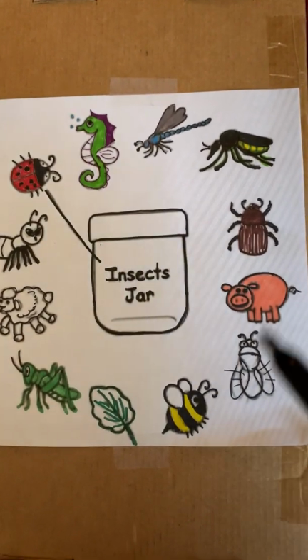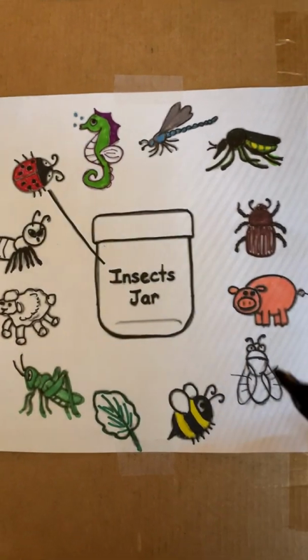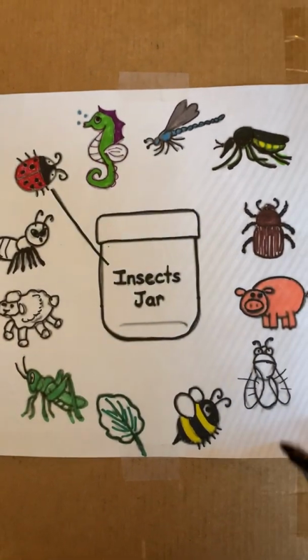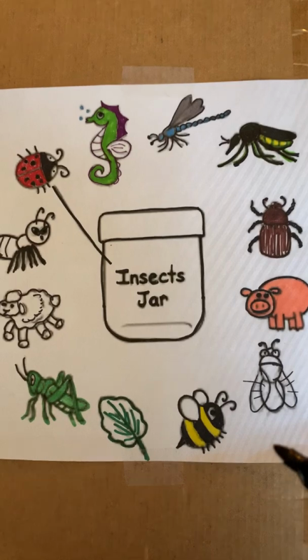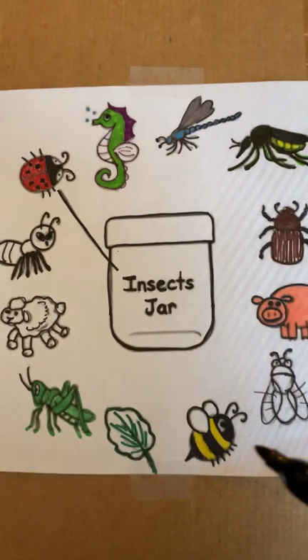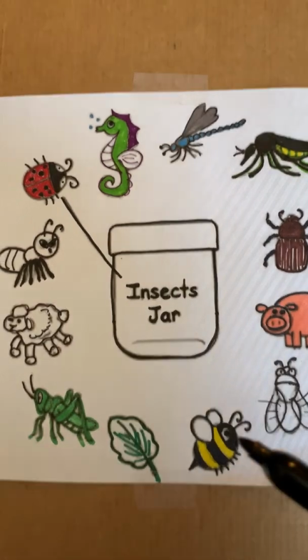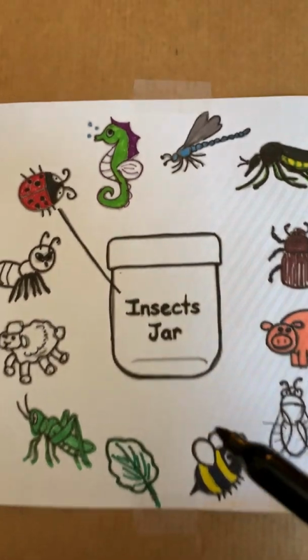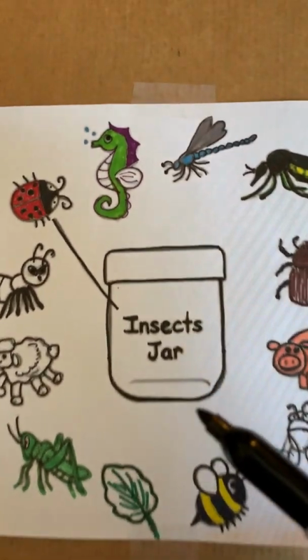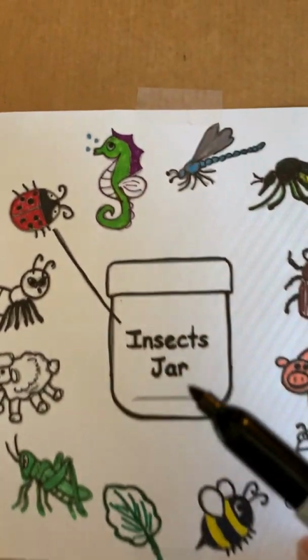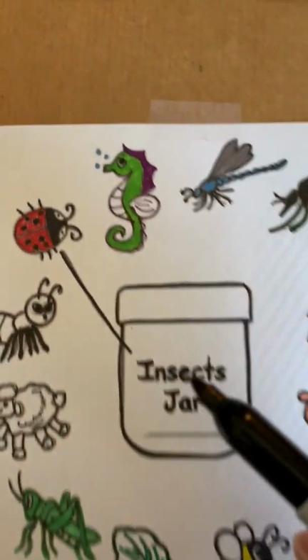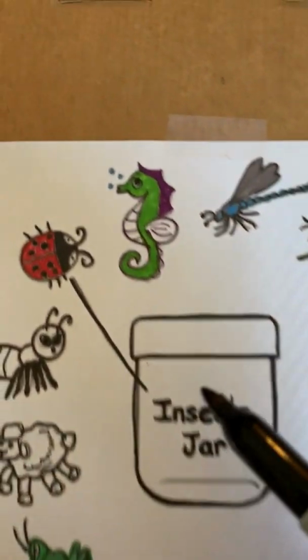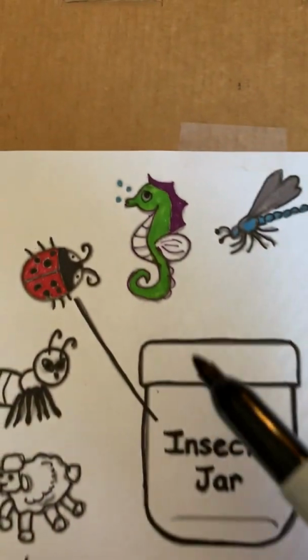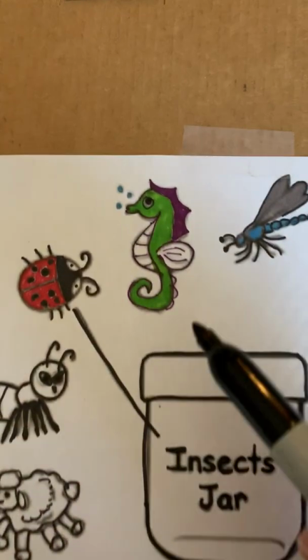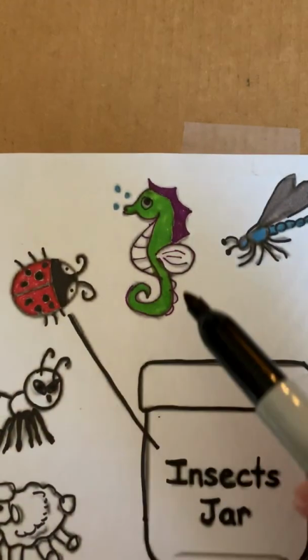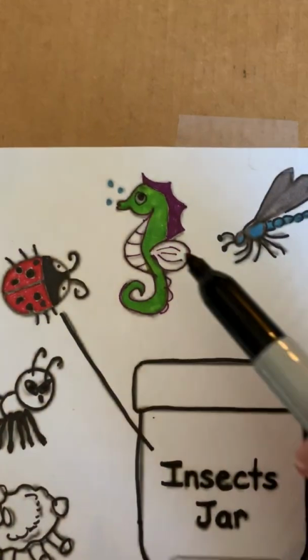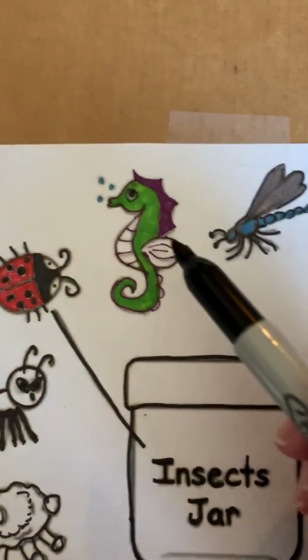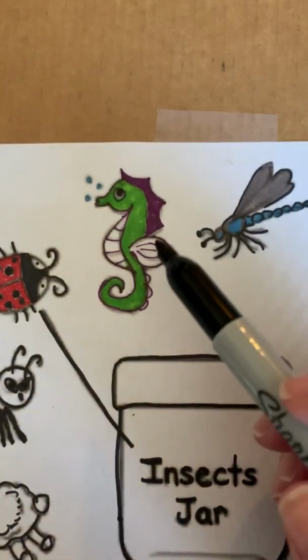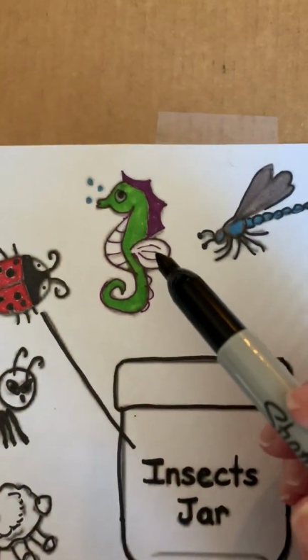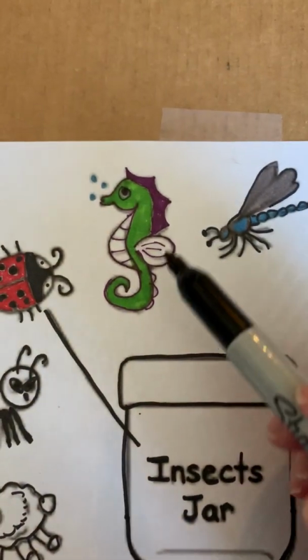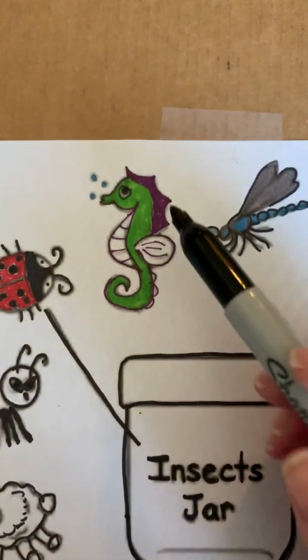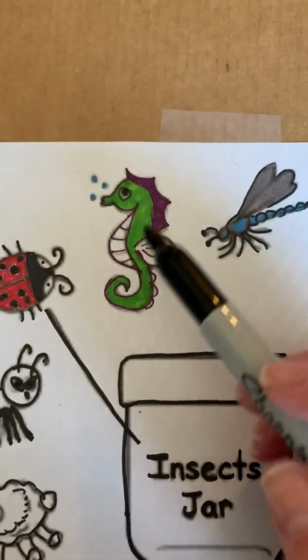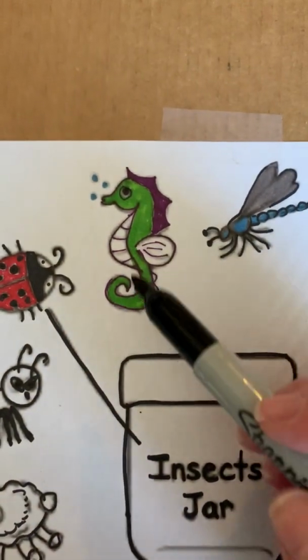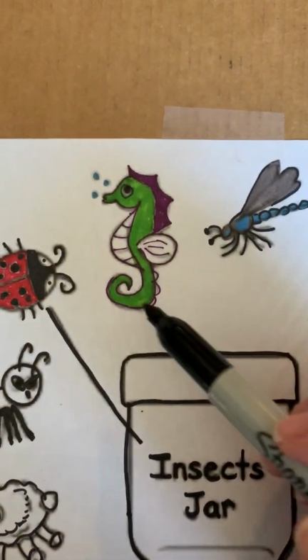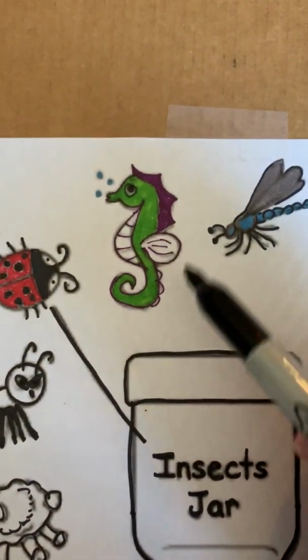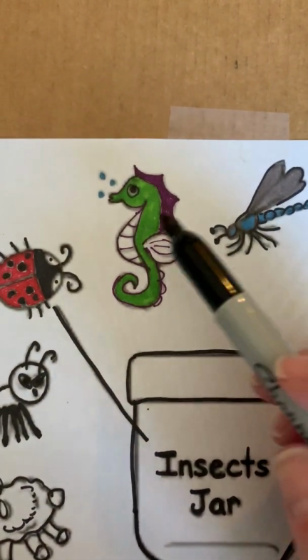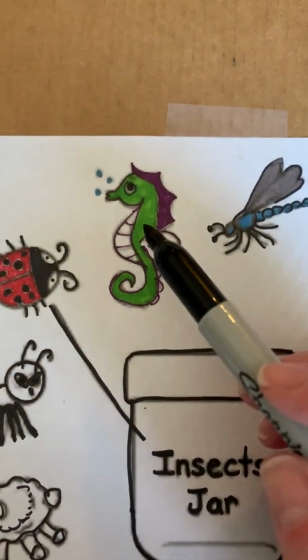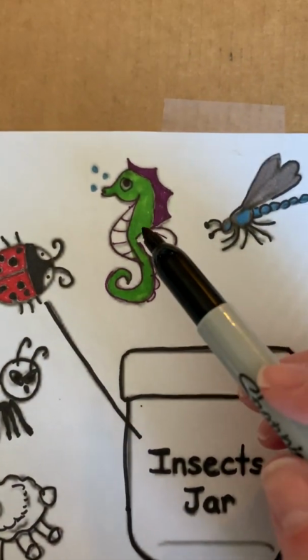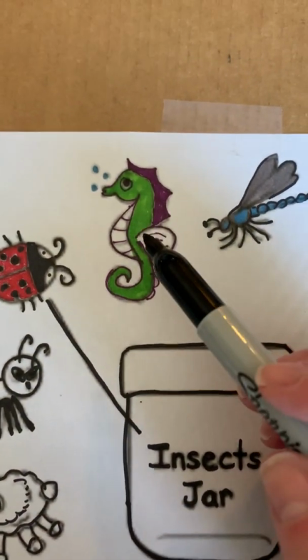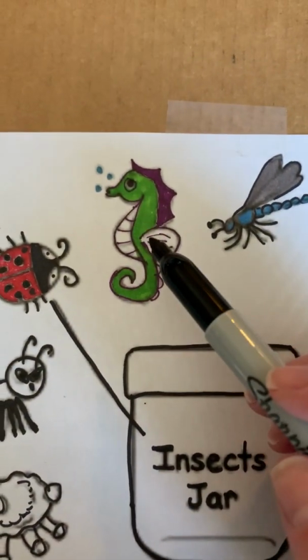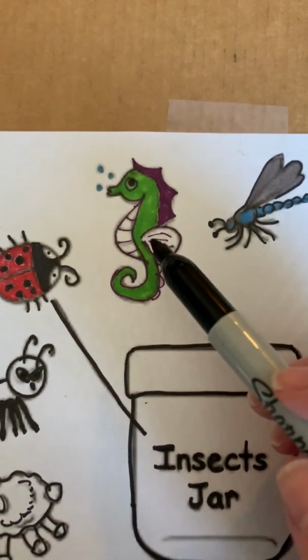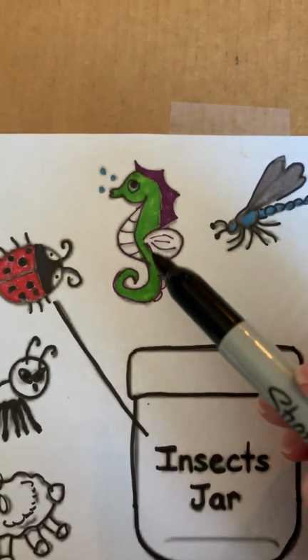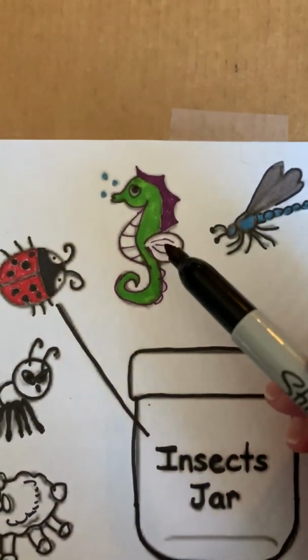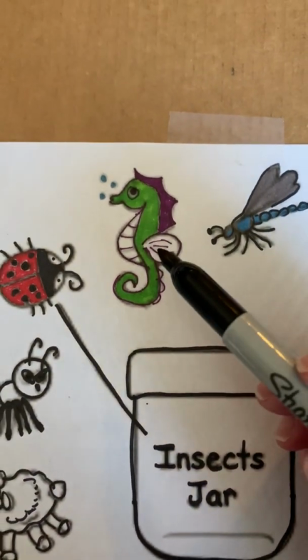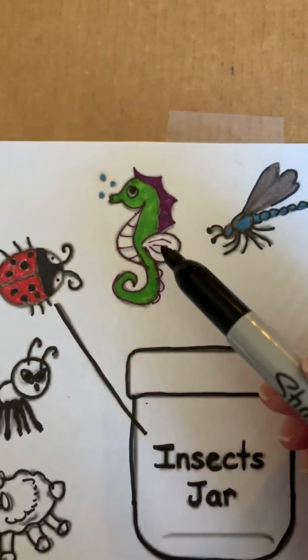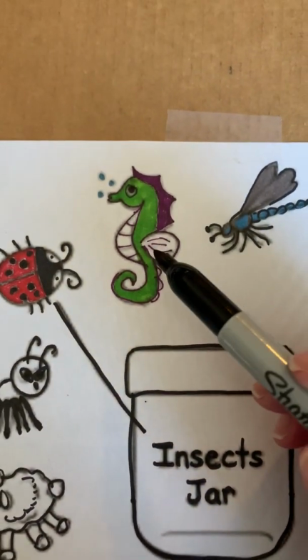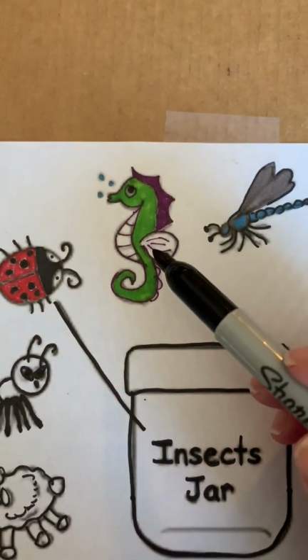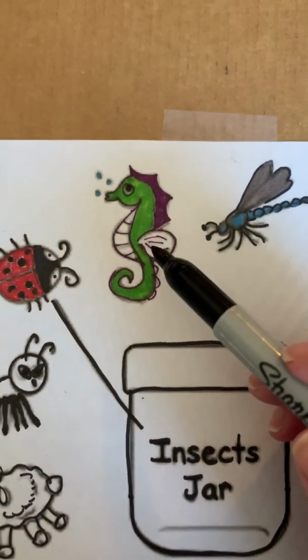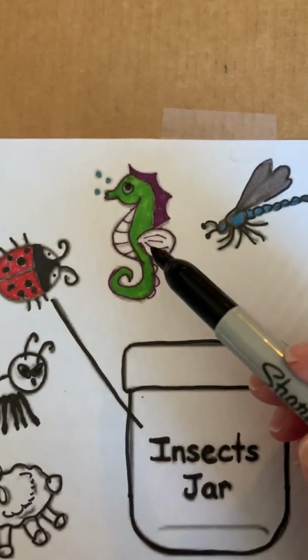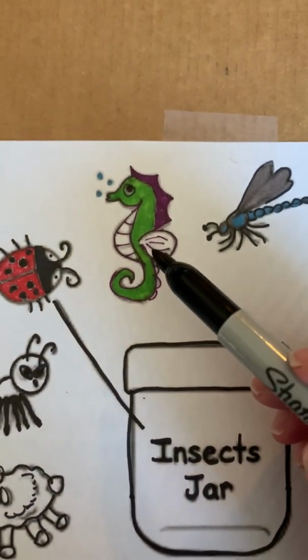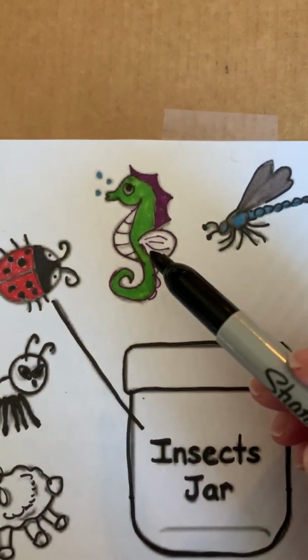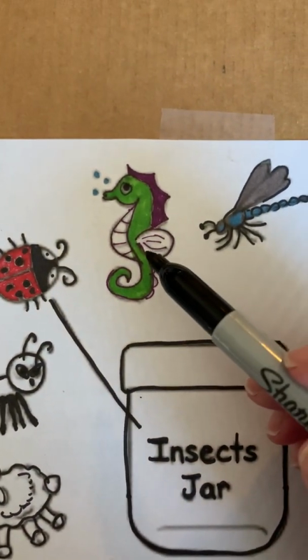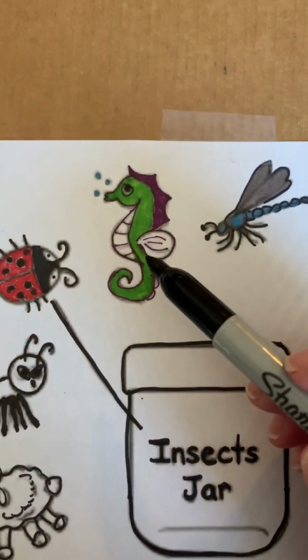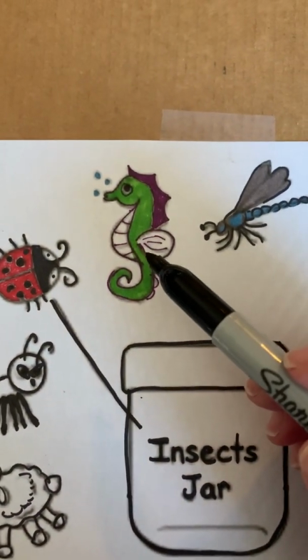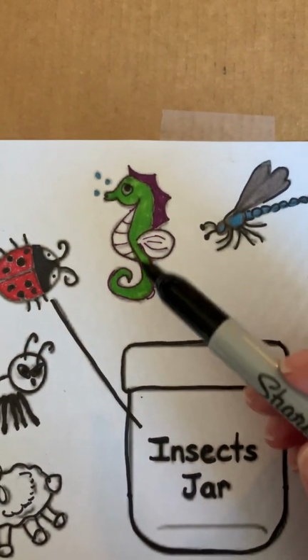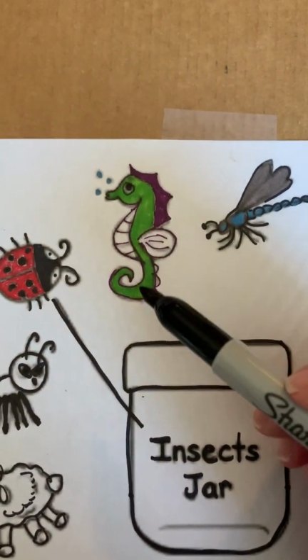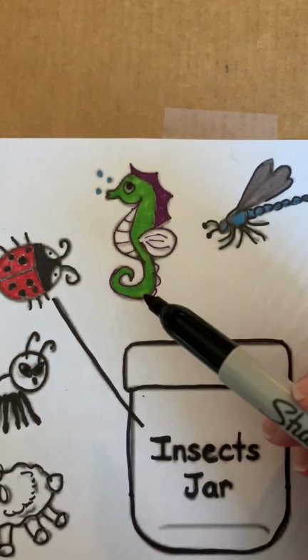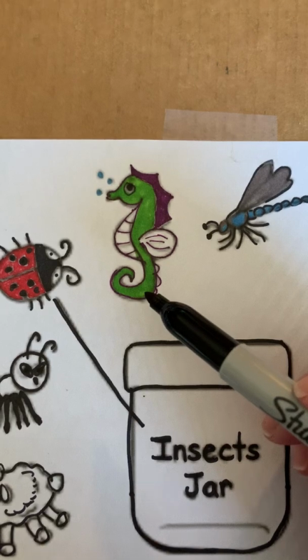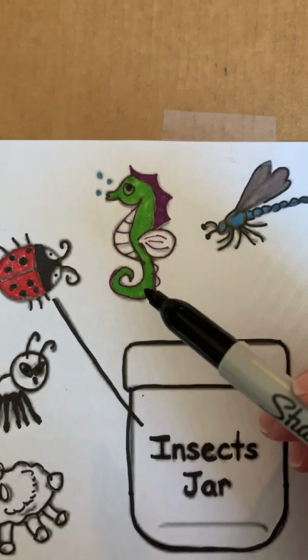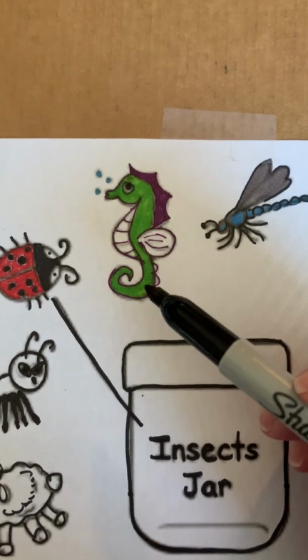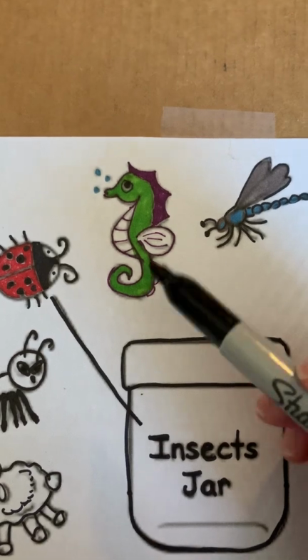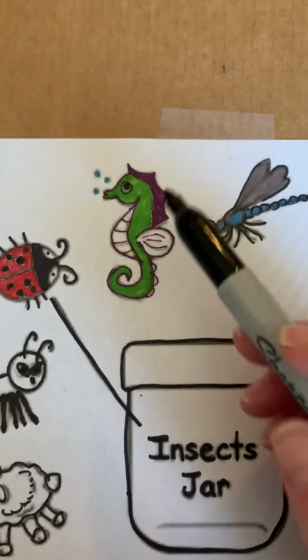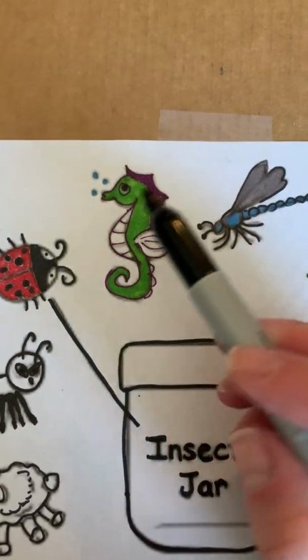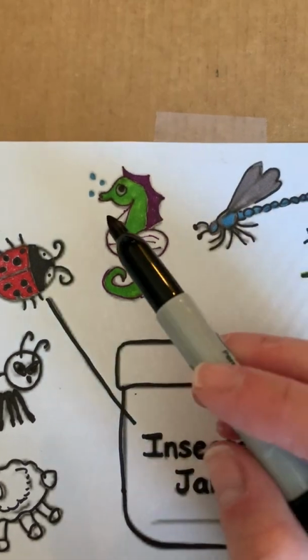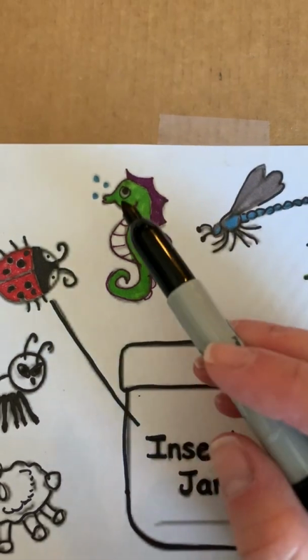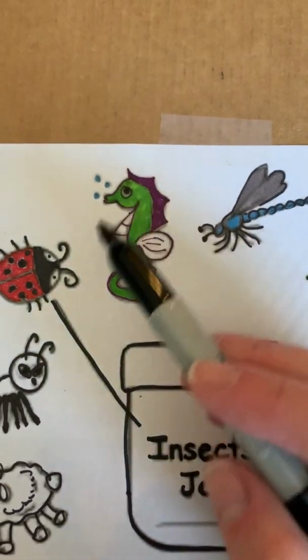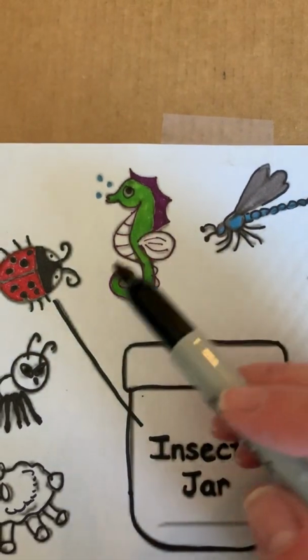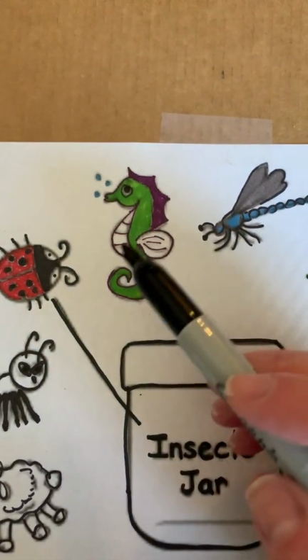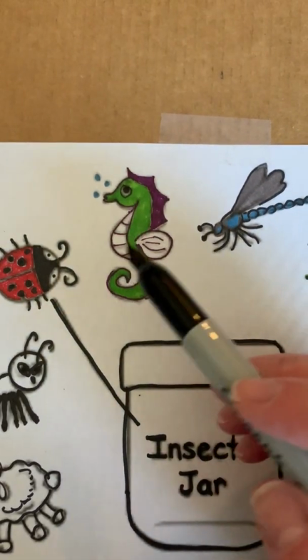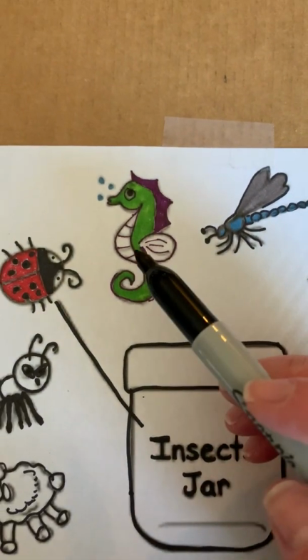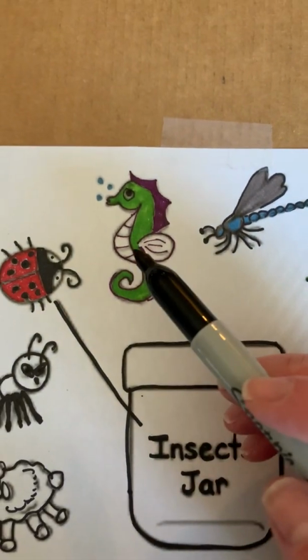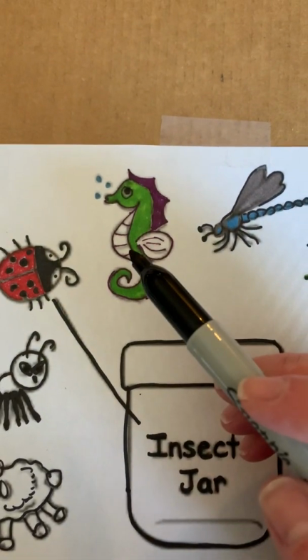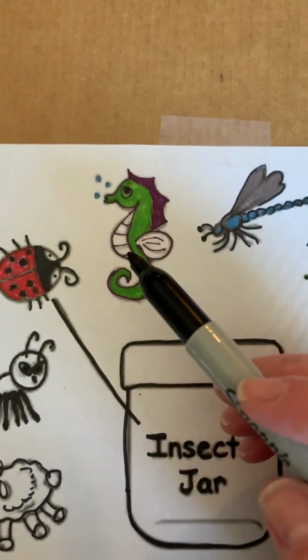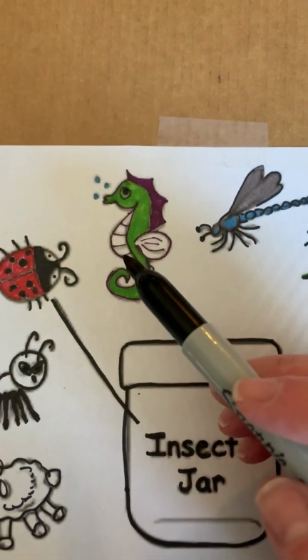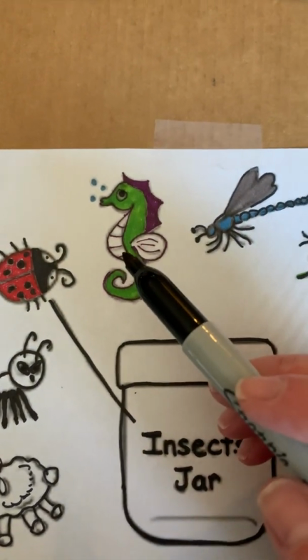So let's look at the next one. This is a seahorse, and a seahorse lives underwater, so that is not an insect.